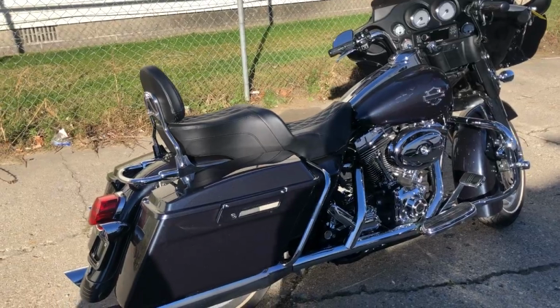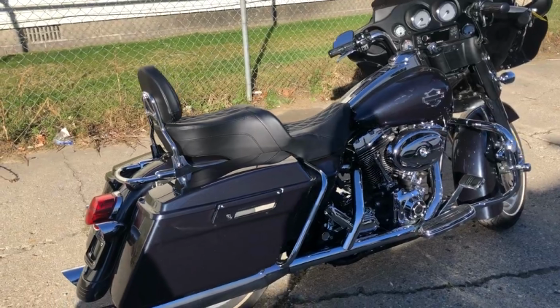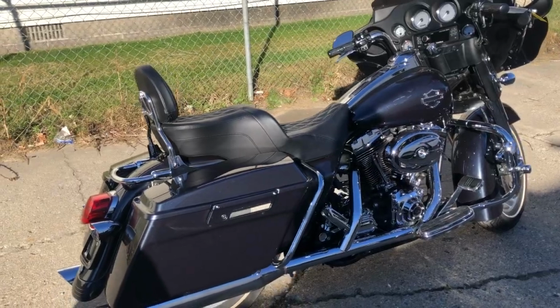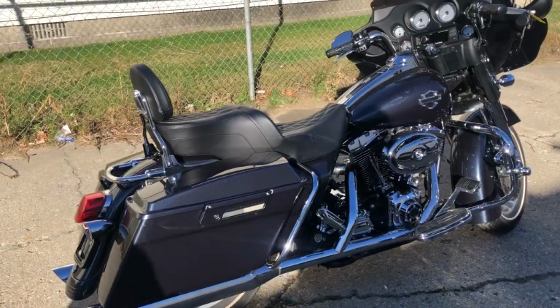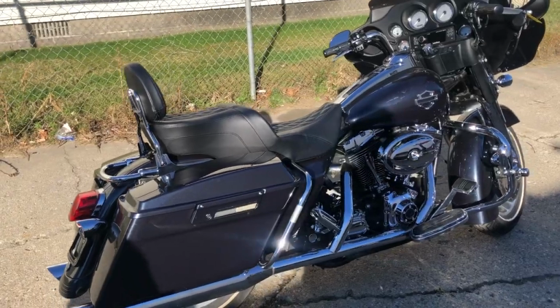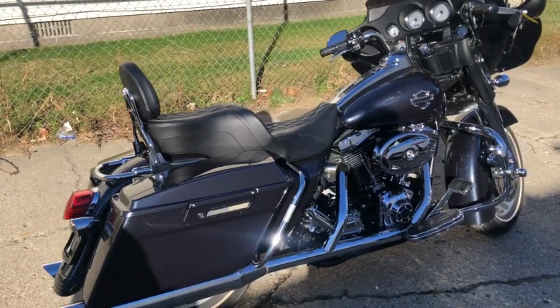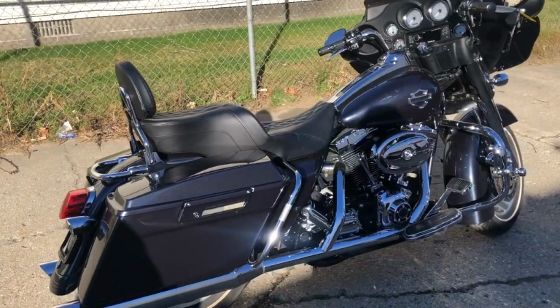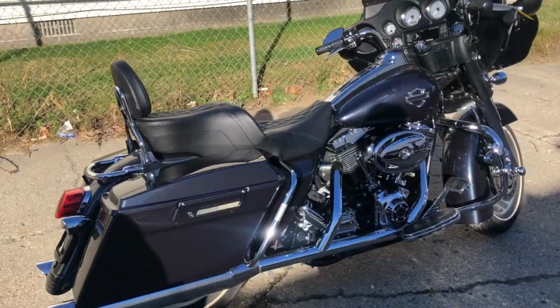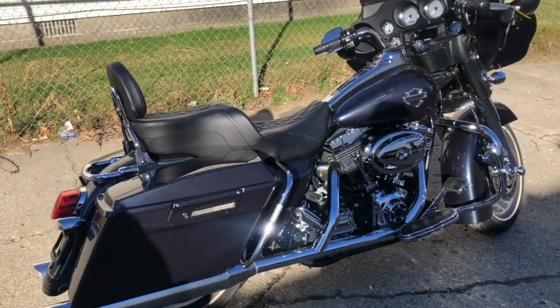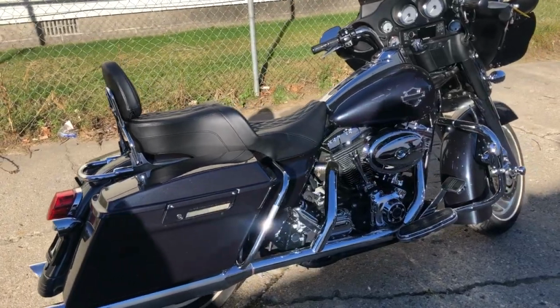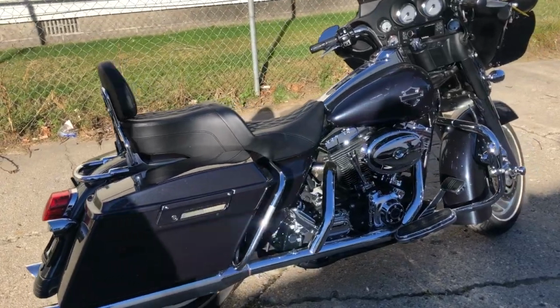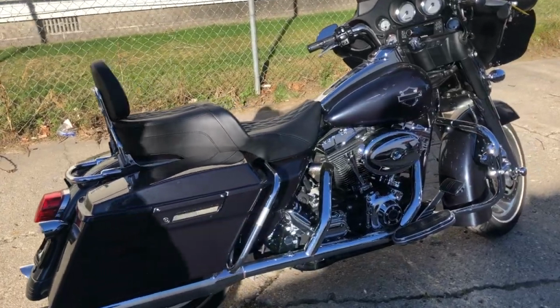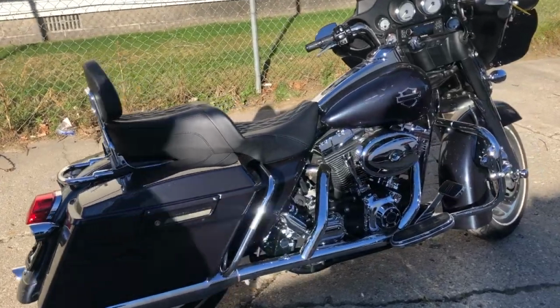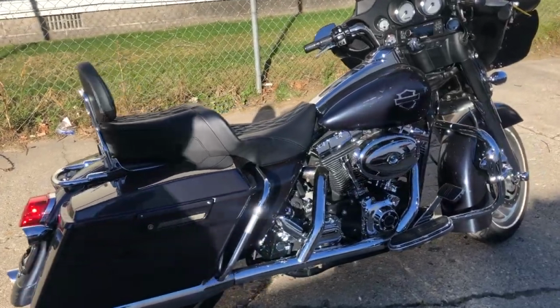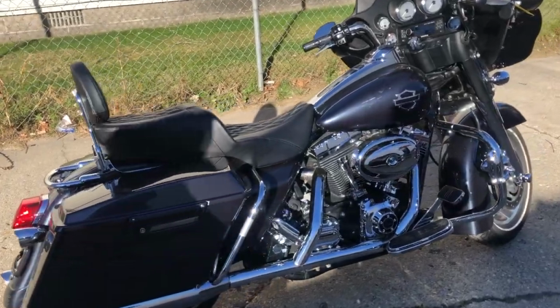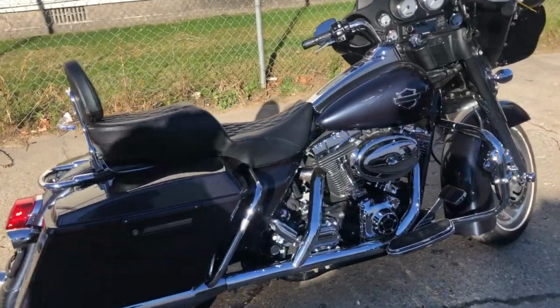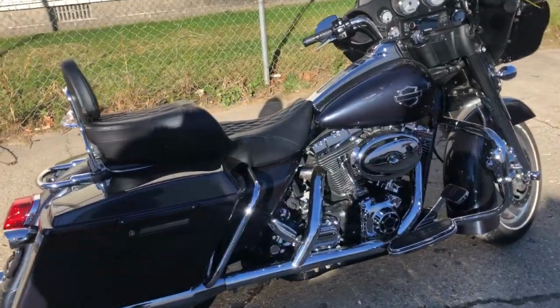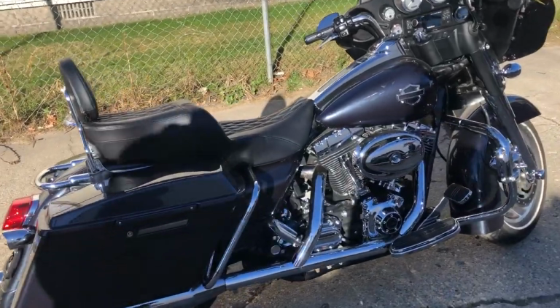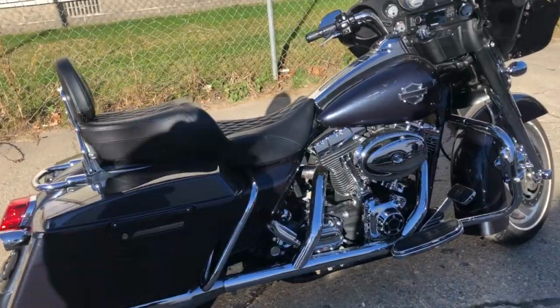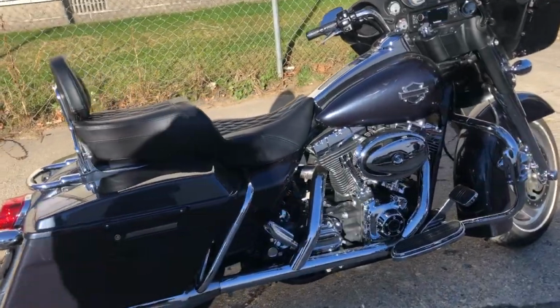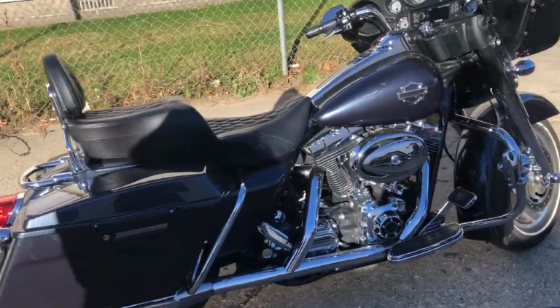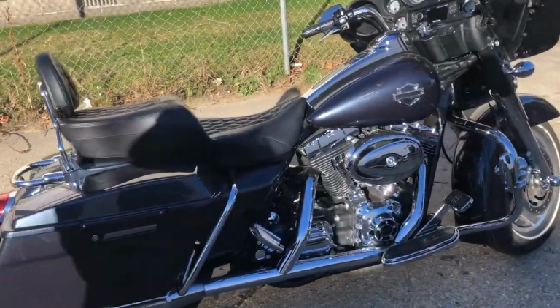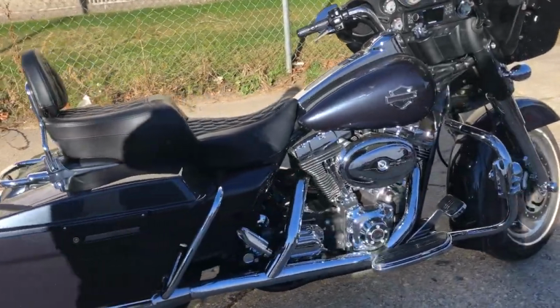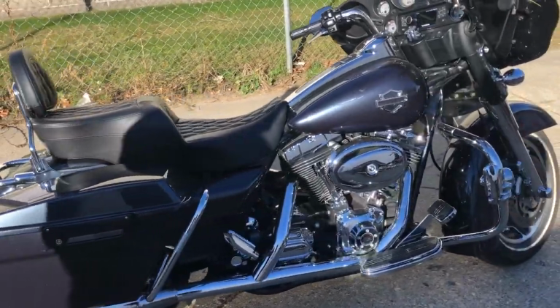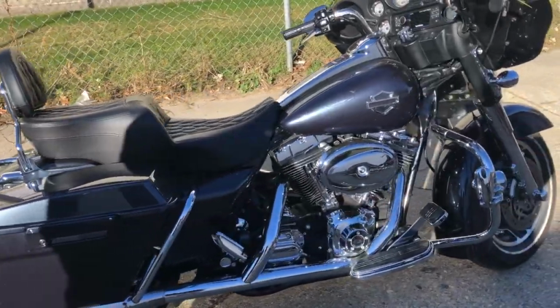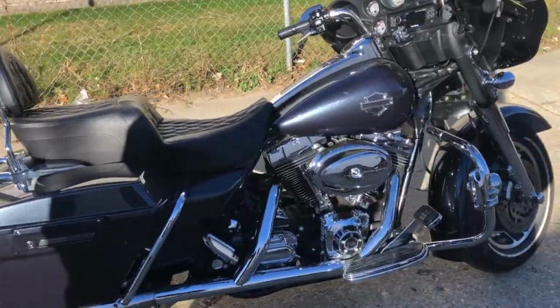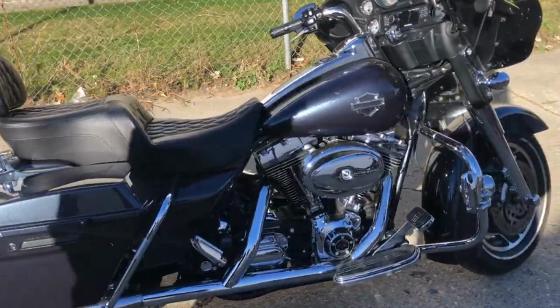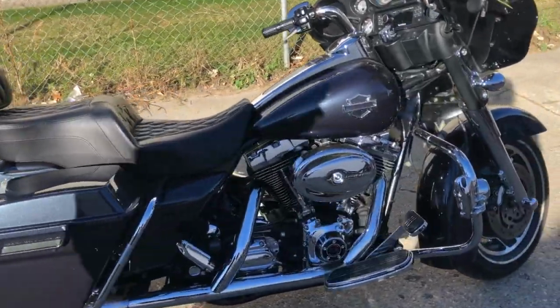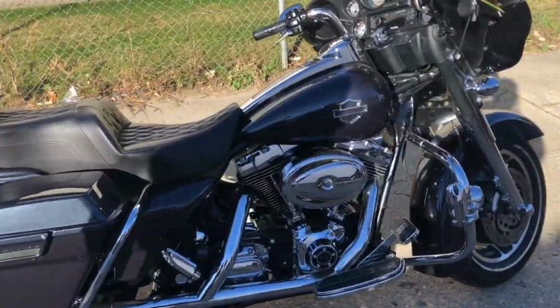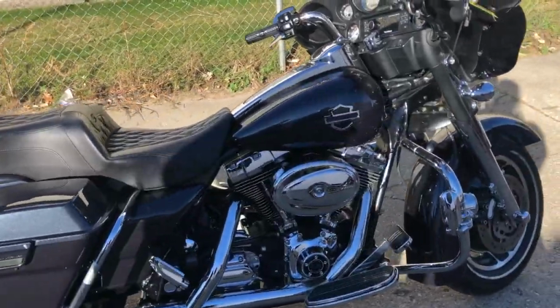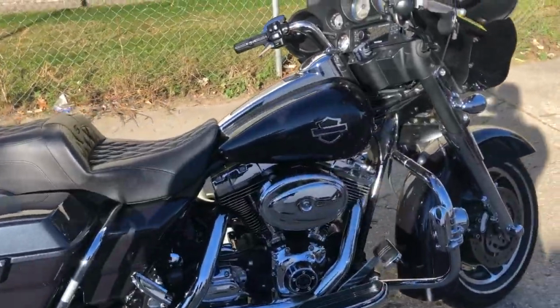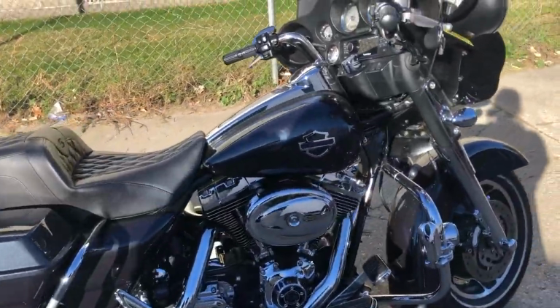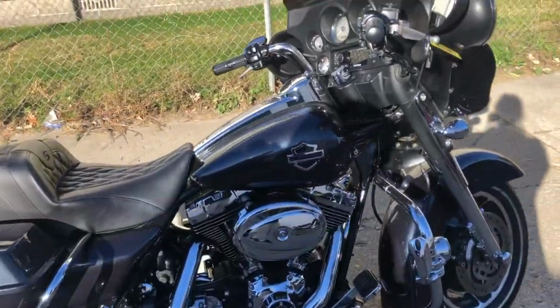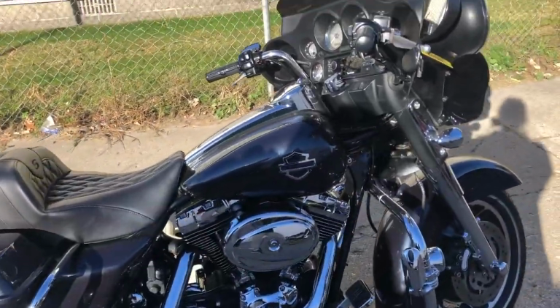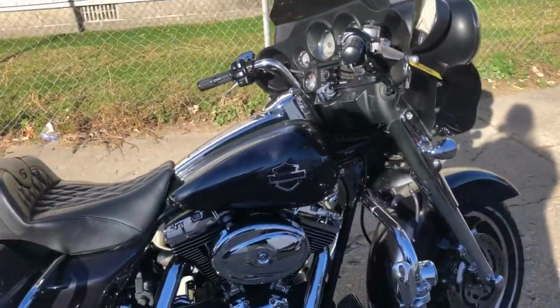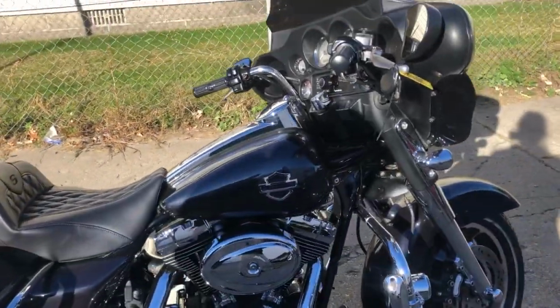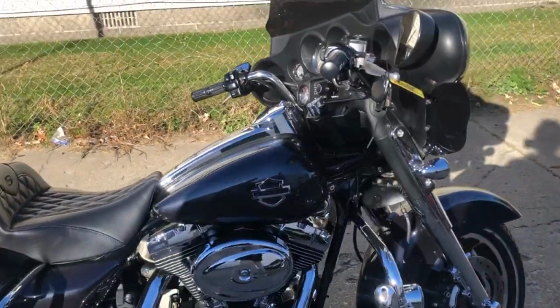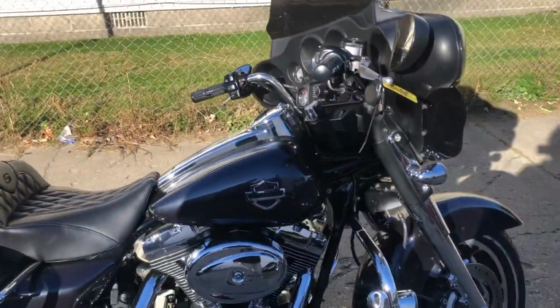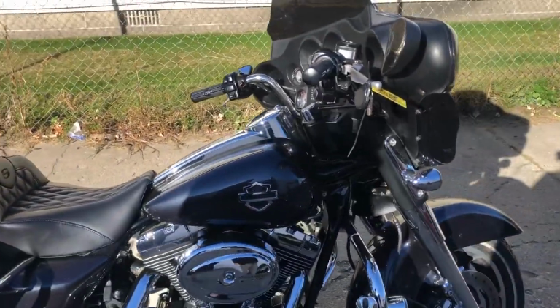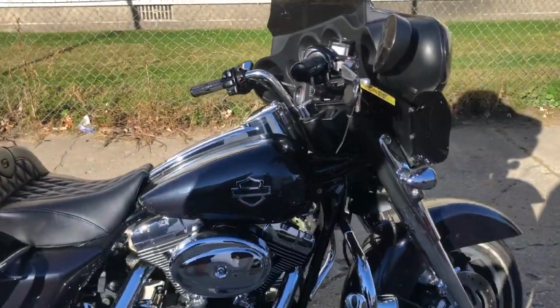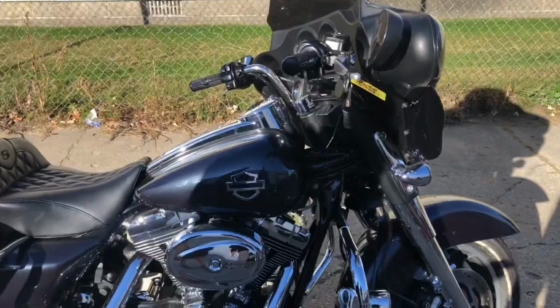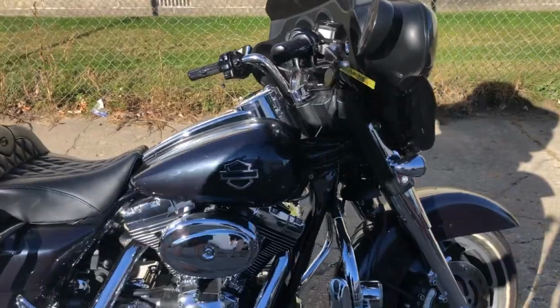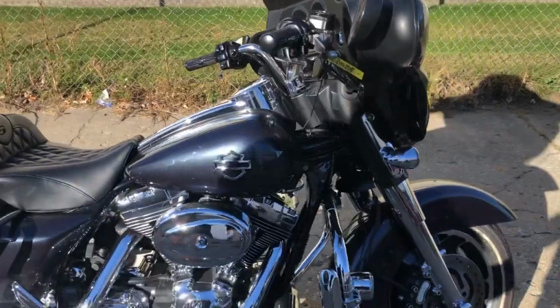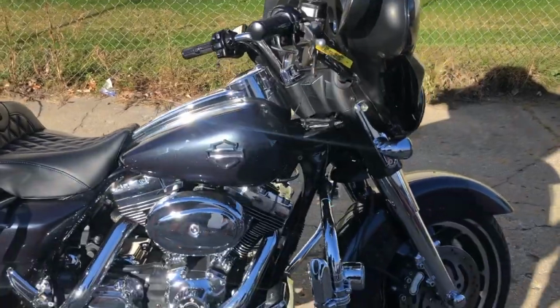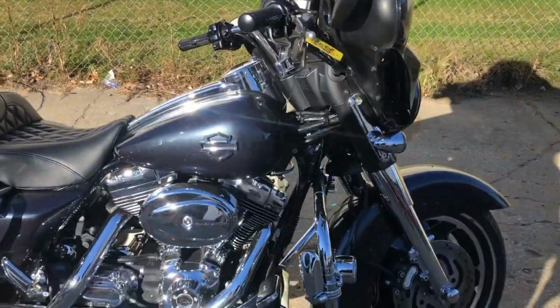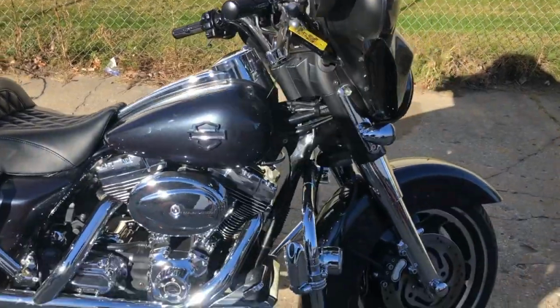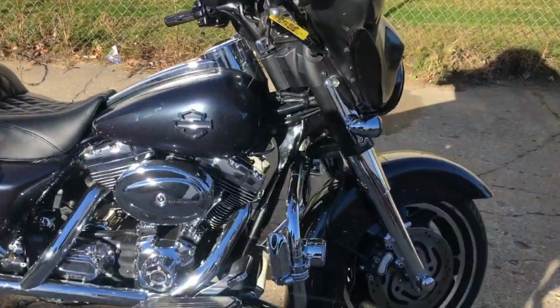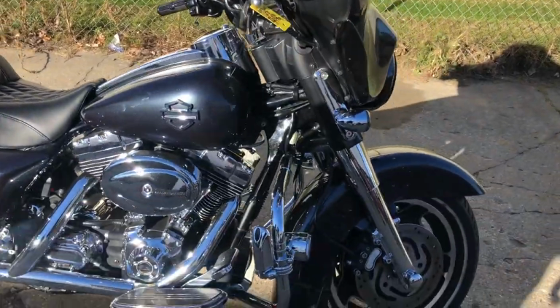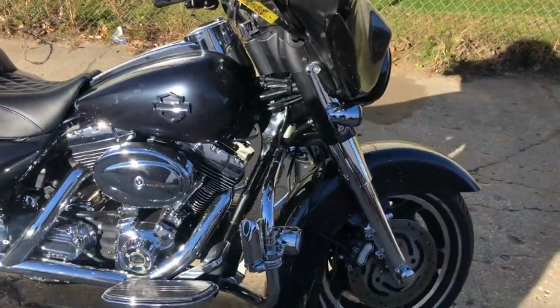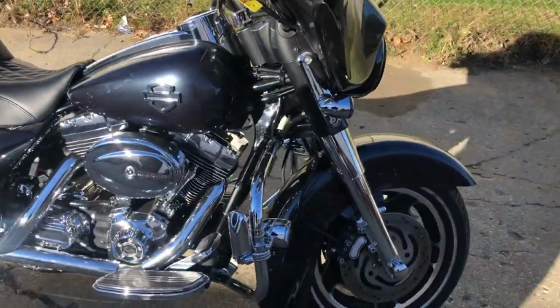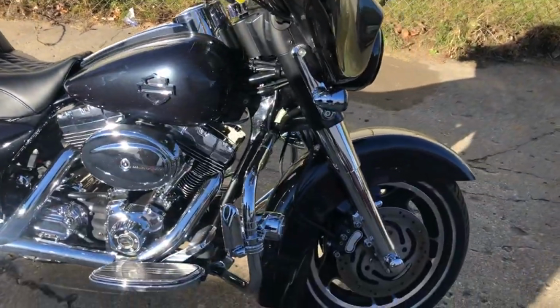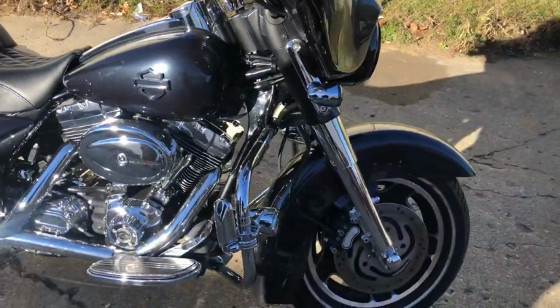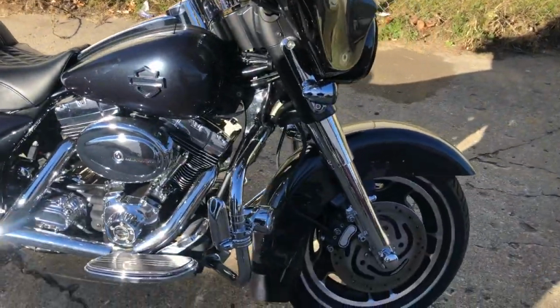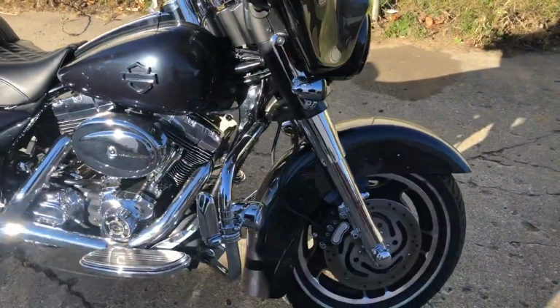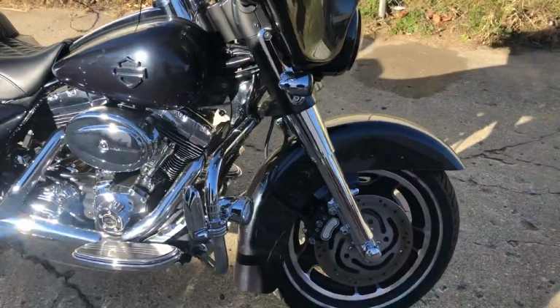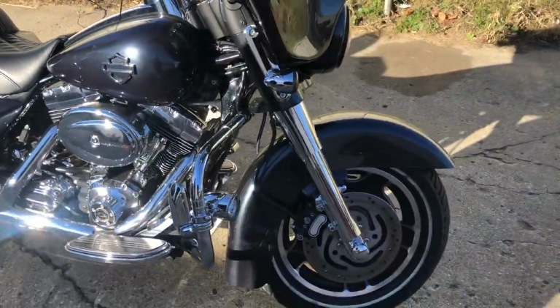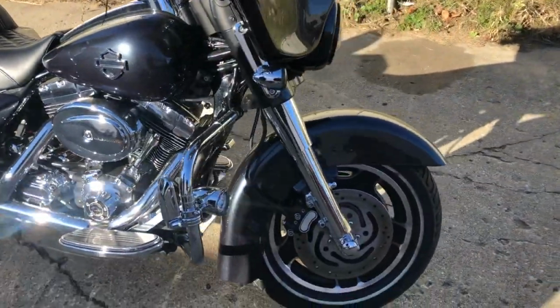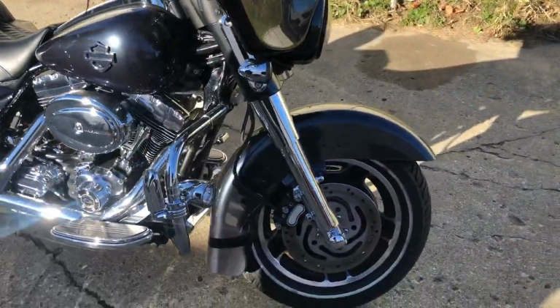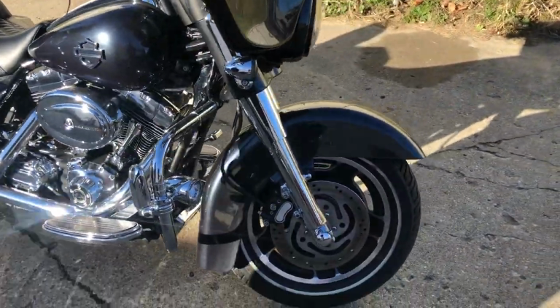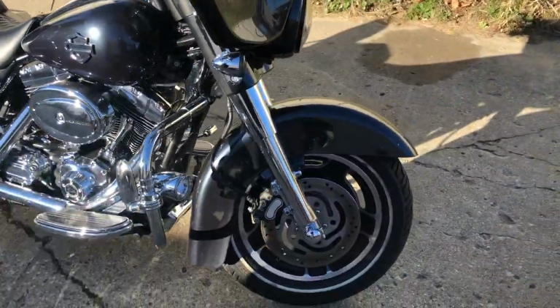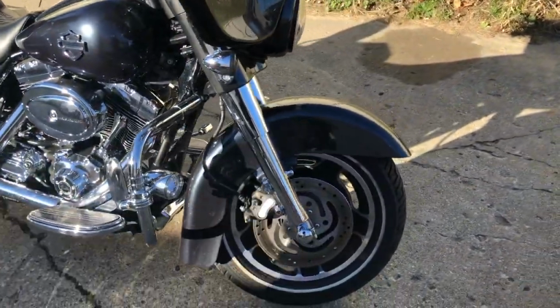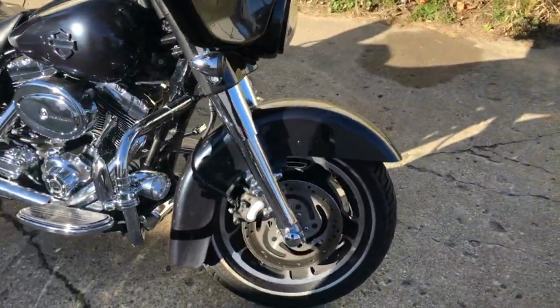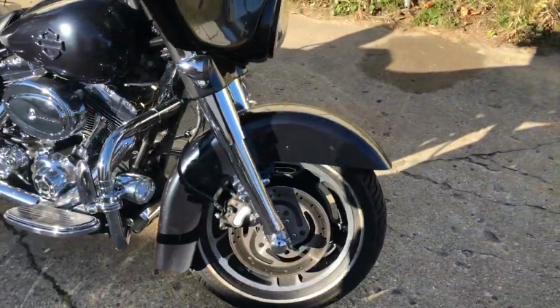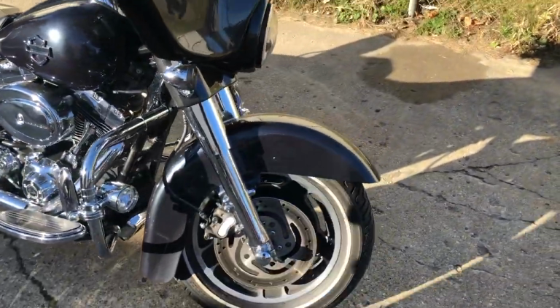Hey guys, ApprovalPowerSports.com here doing some videos on another Street Glide we just got in. This one's a 2006 fuel-injected, and has all the extras.